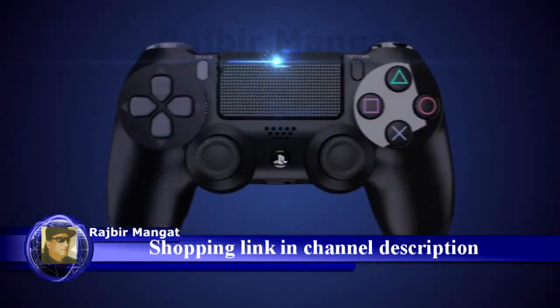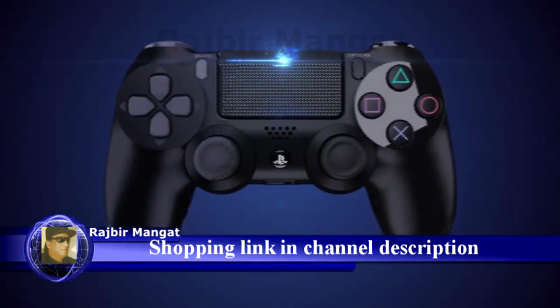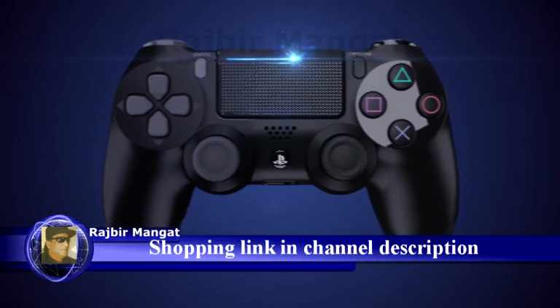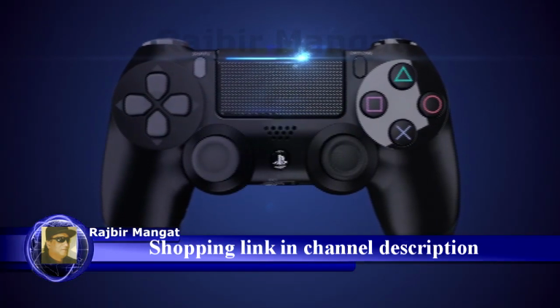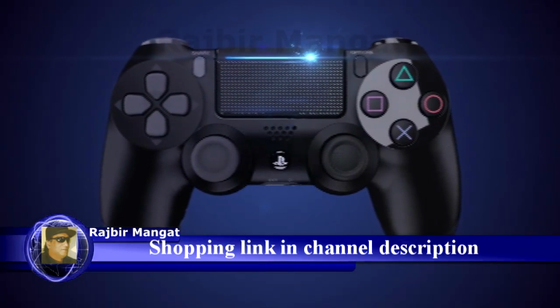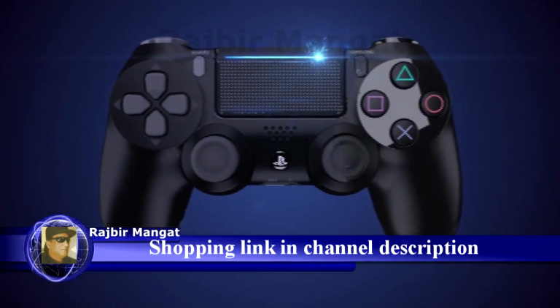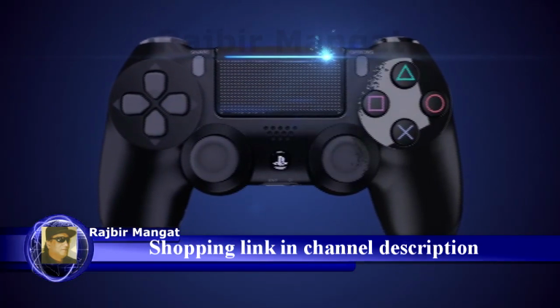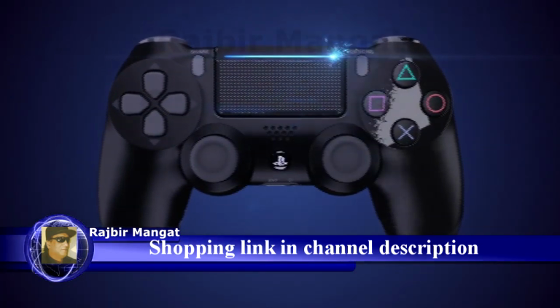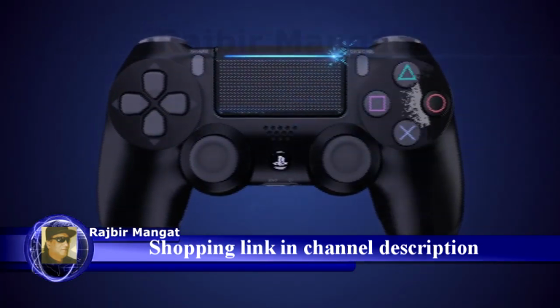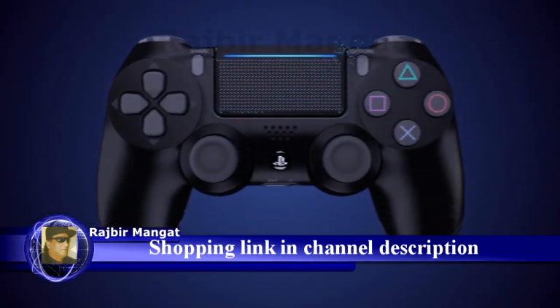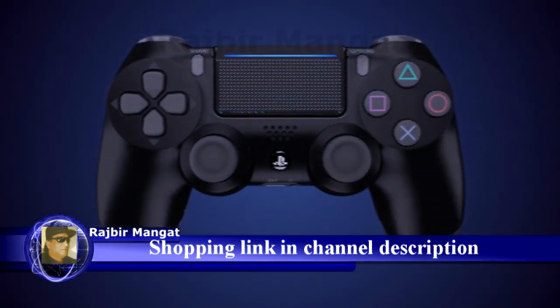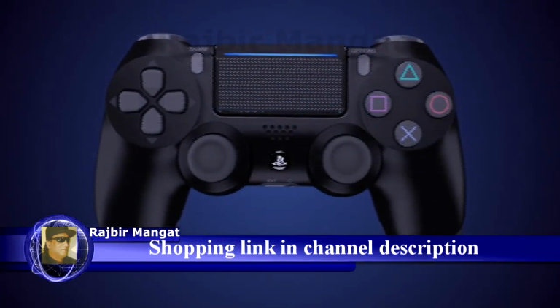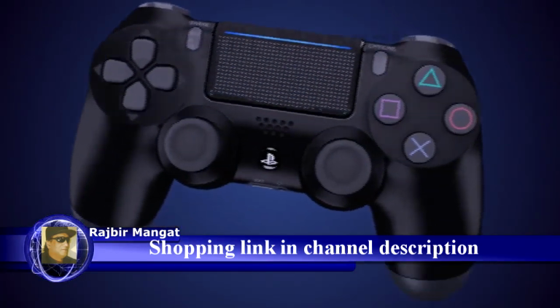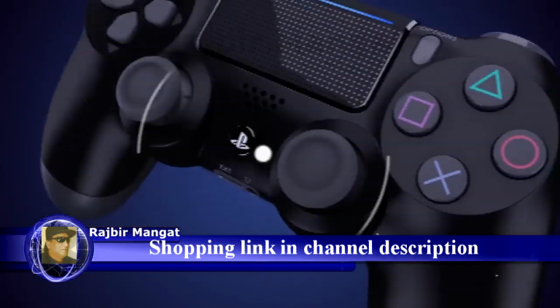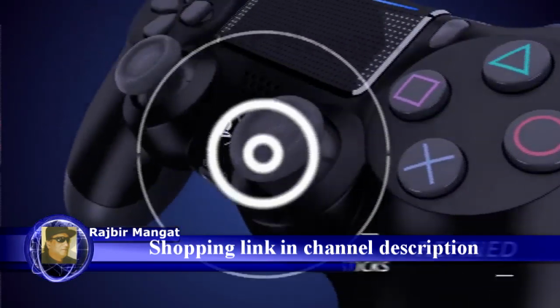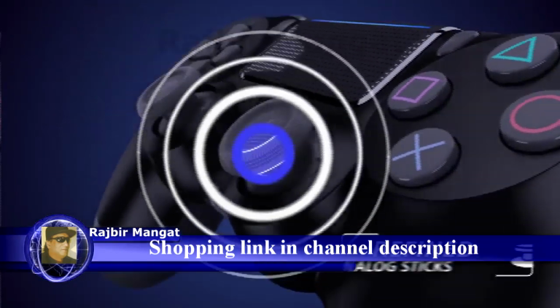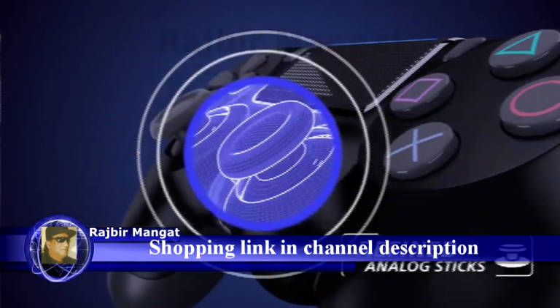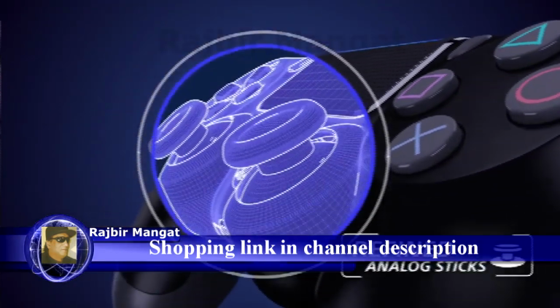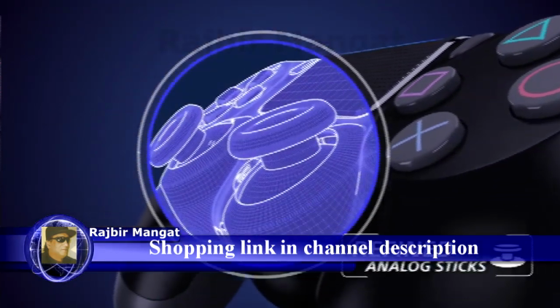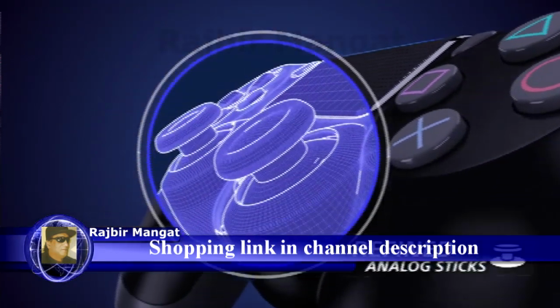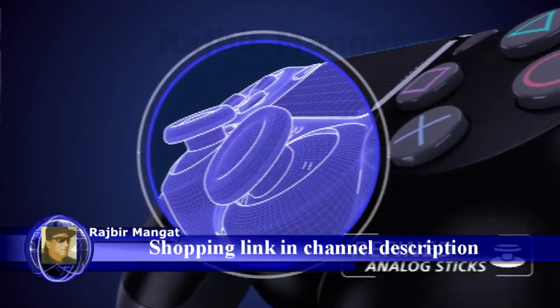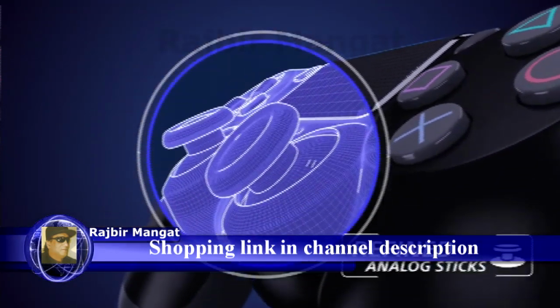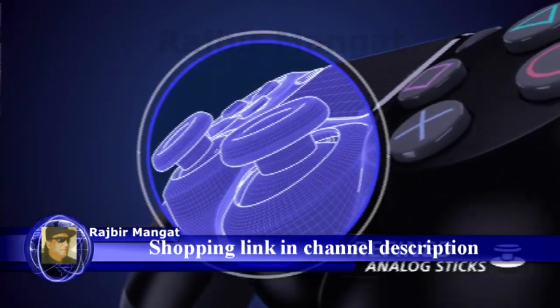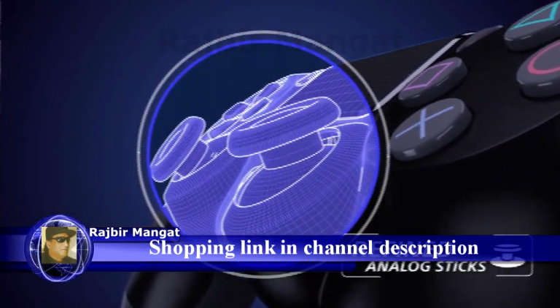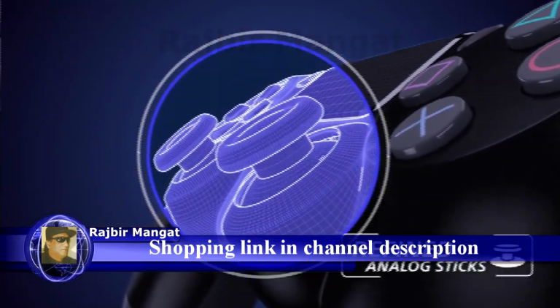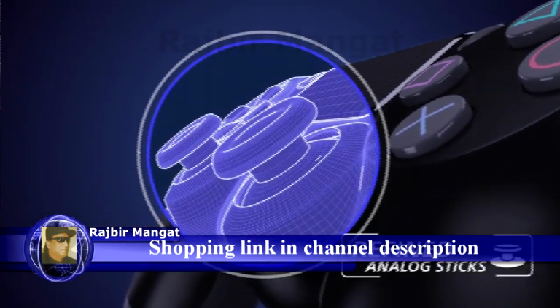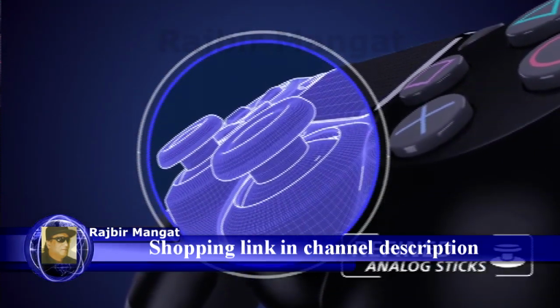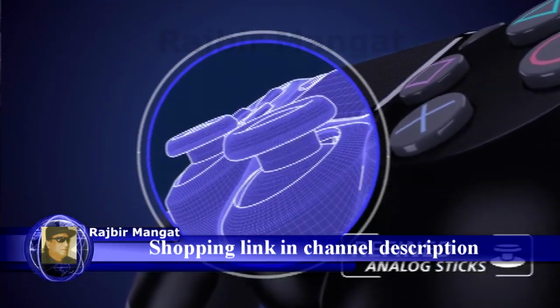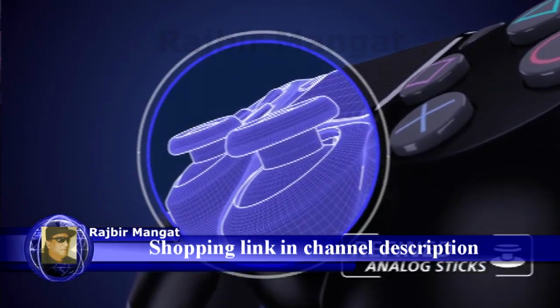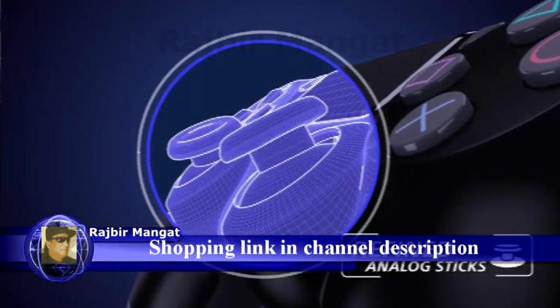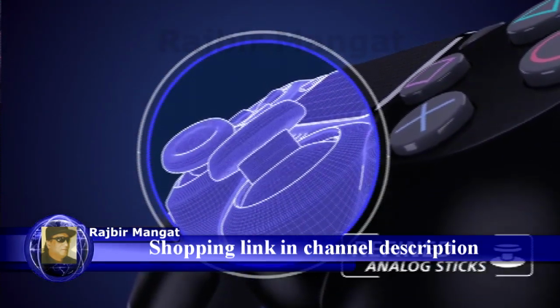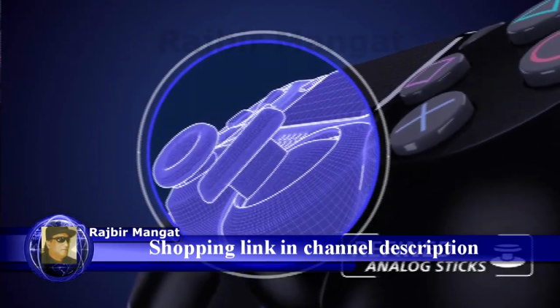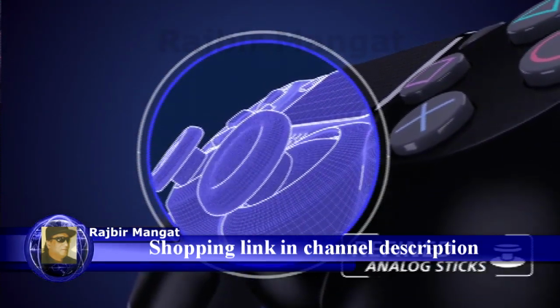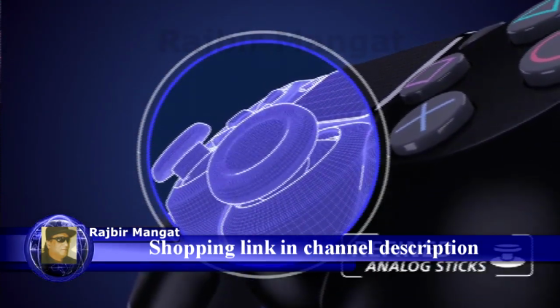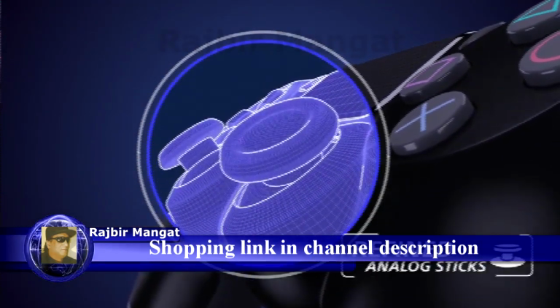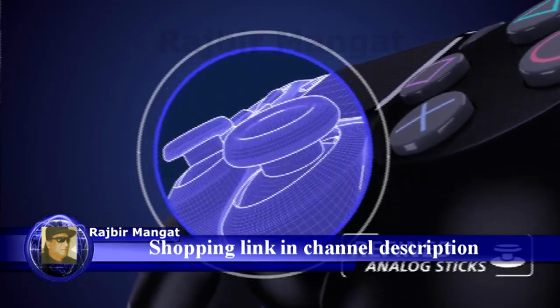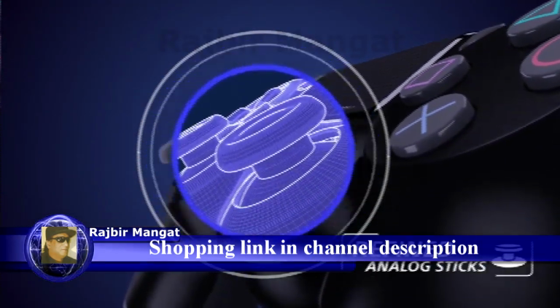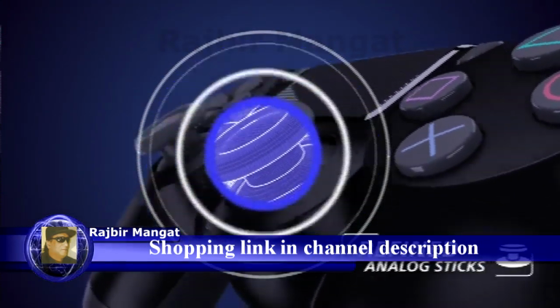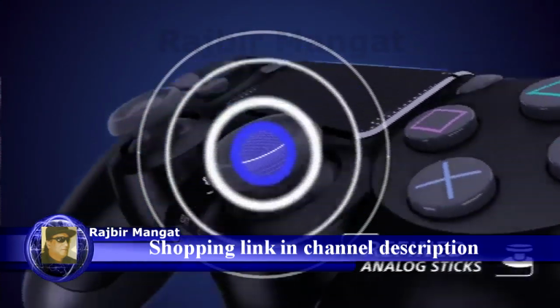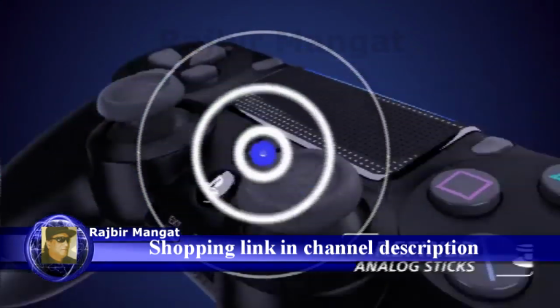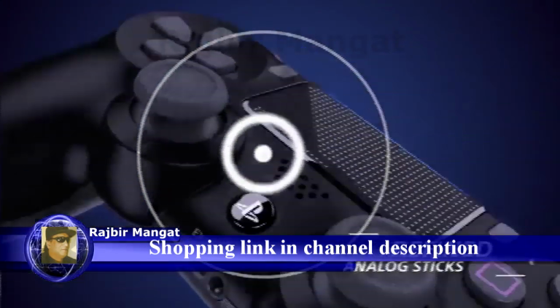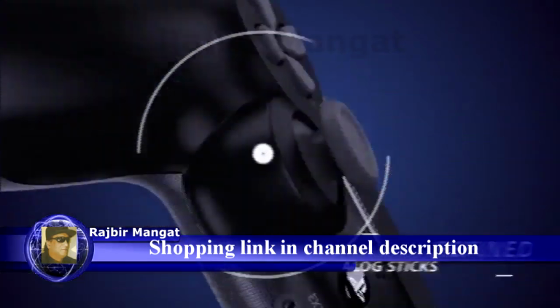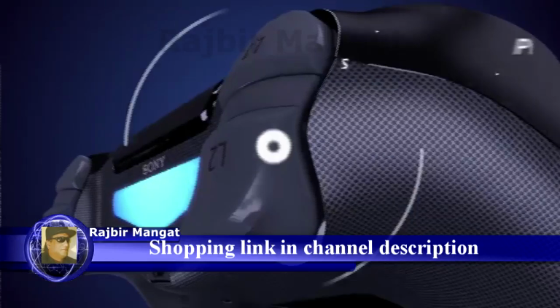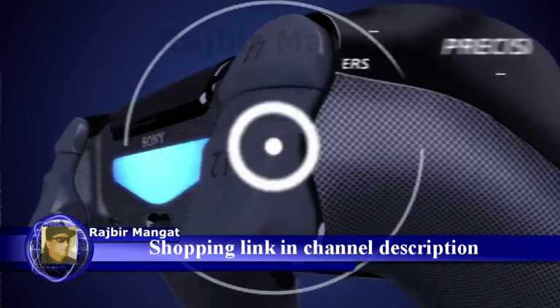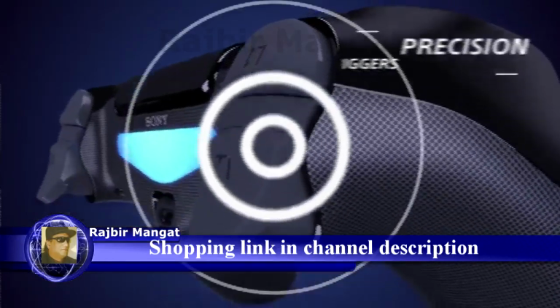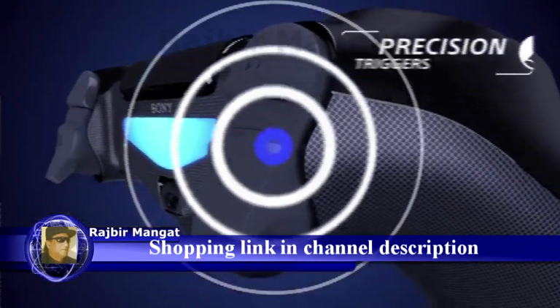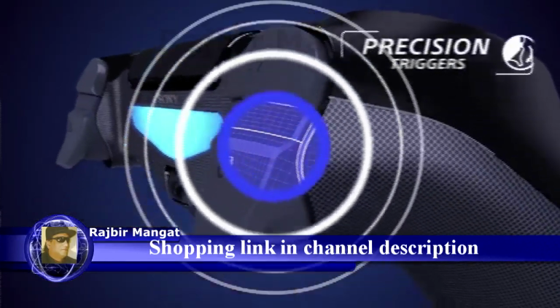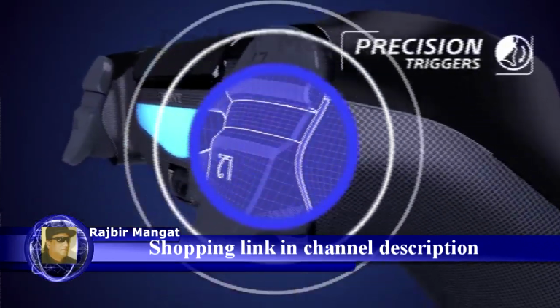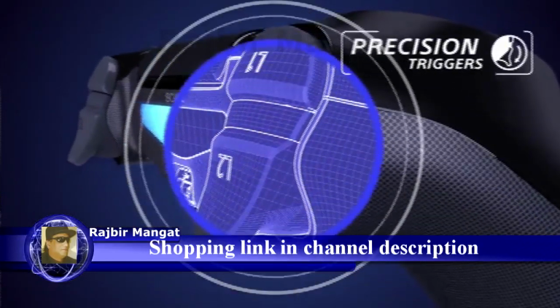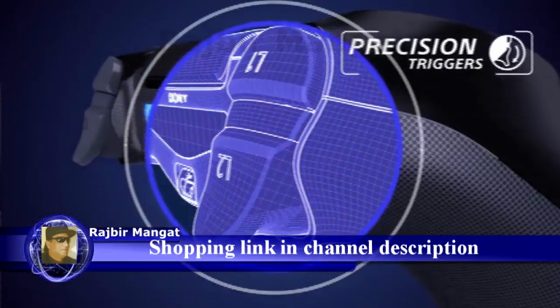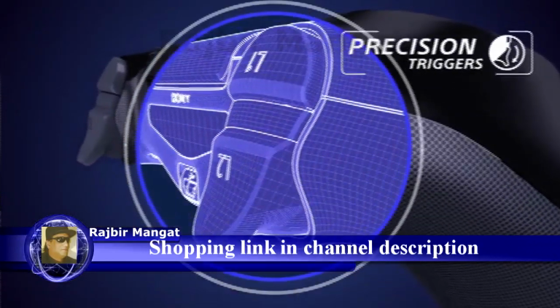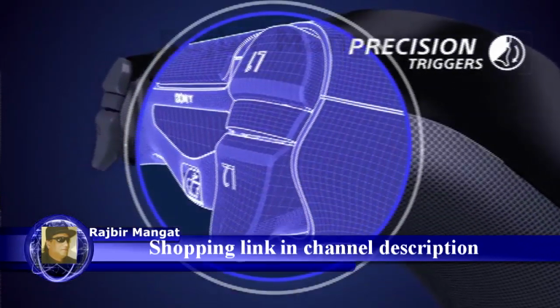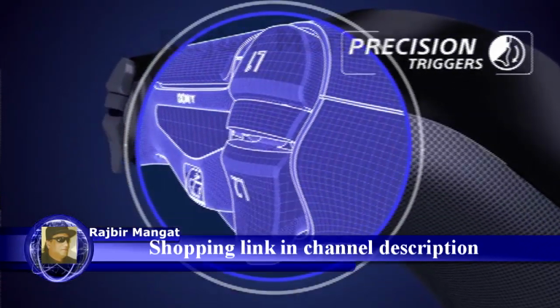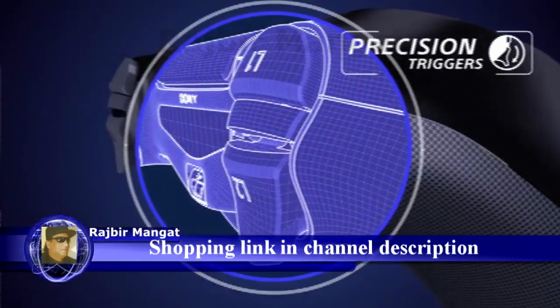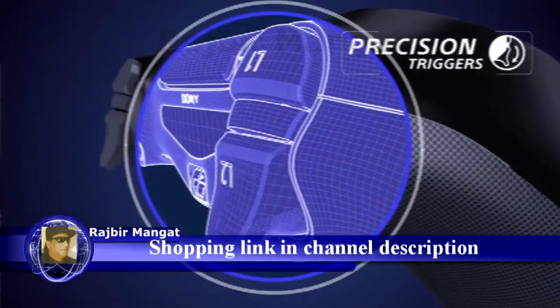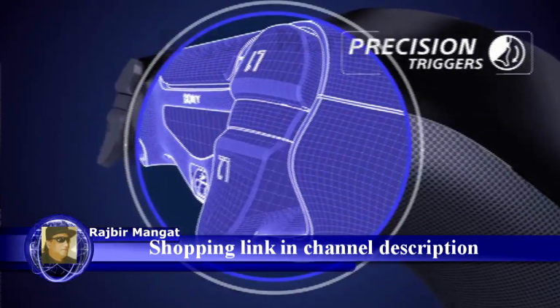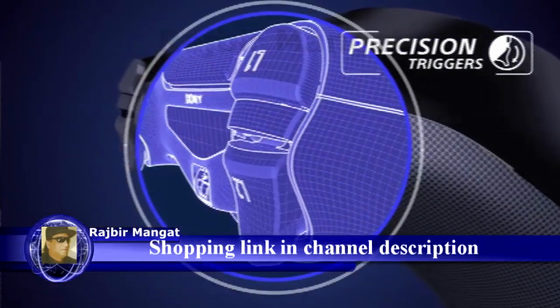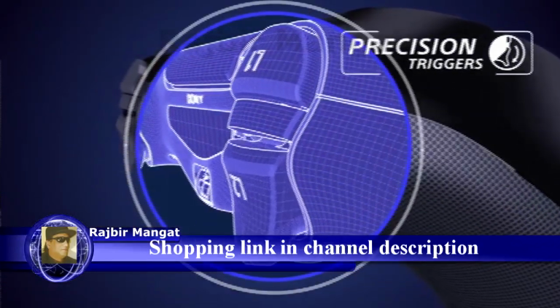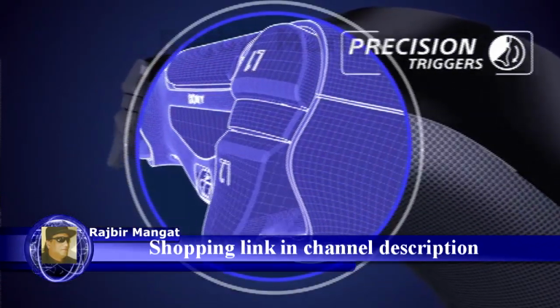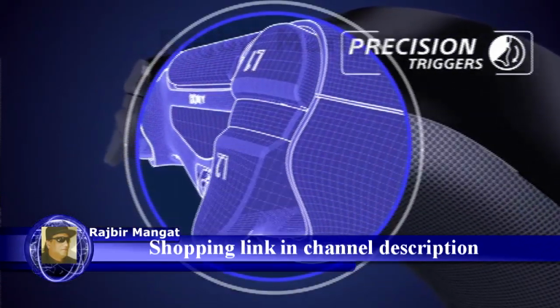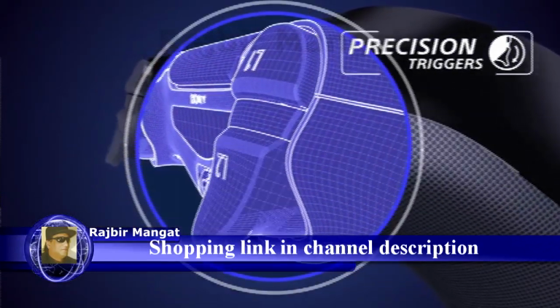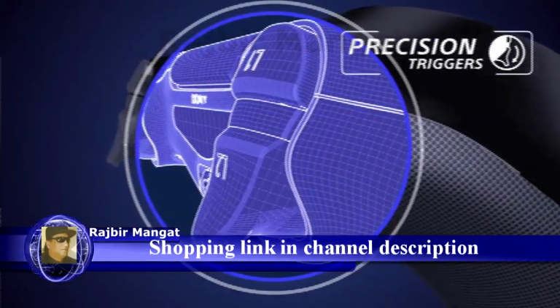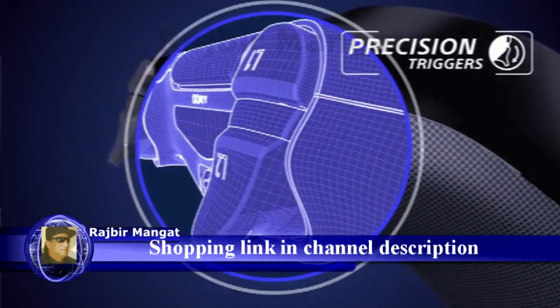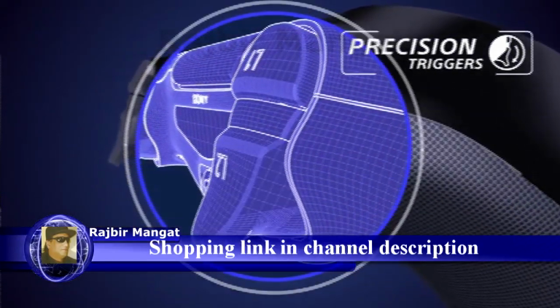Introducing the DualShock 4 with refined analog sticks and precision triggers for complete control.